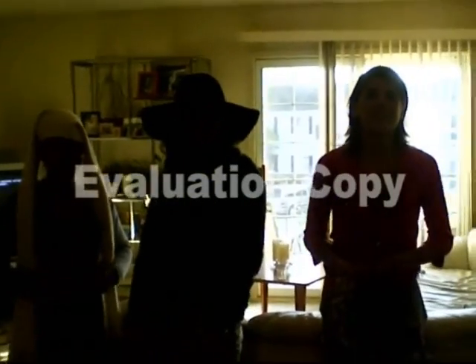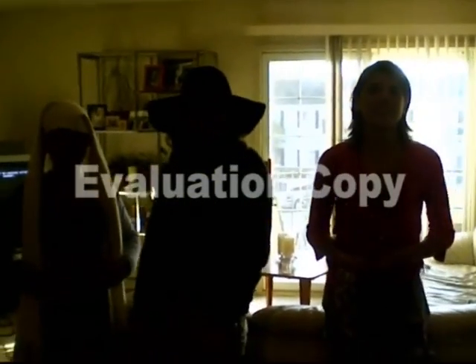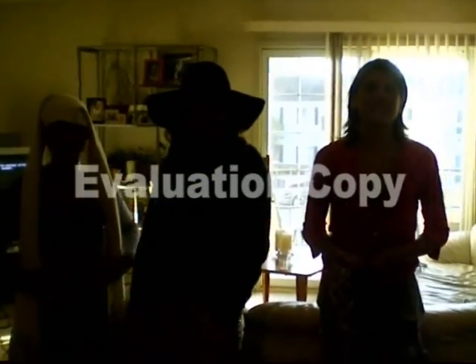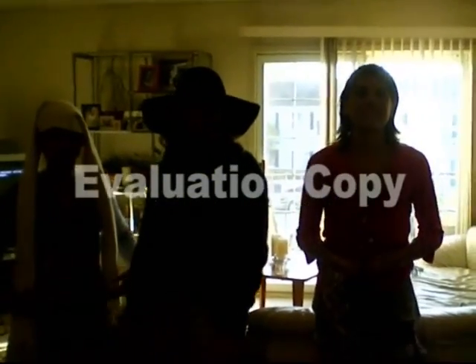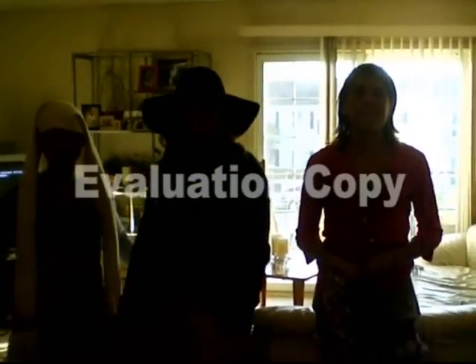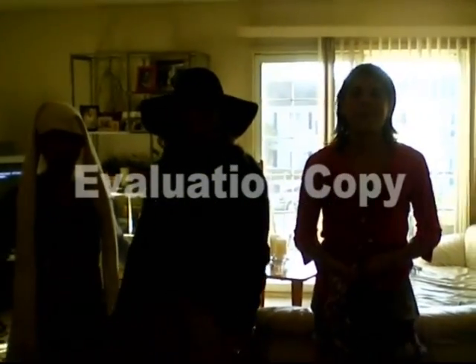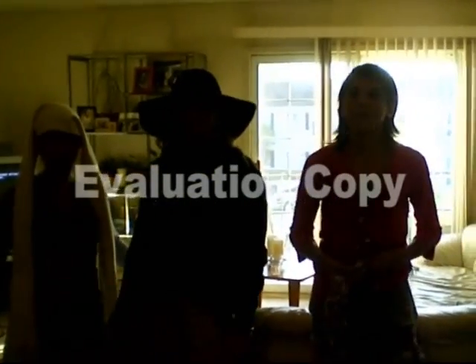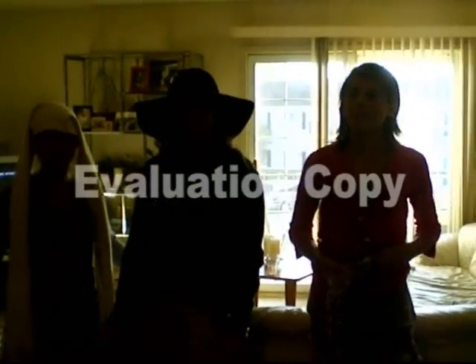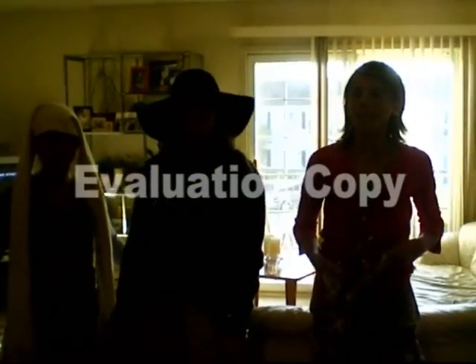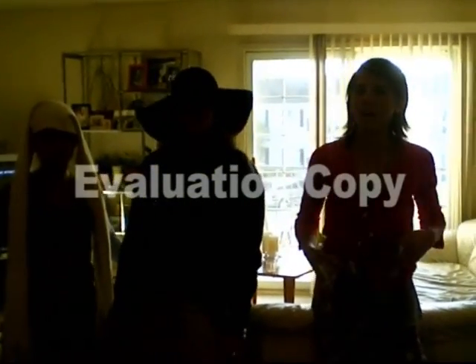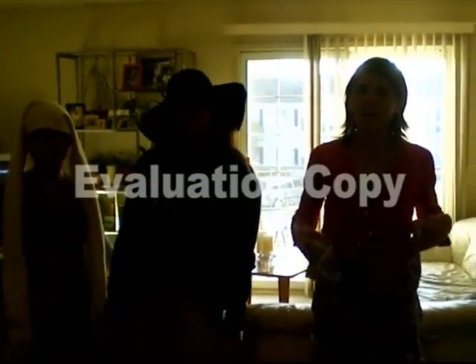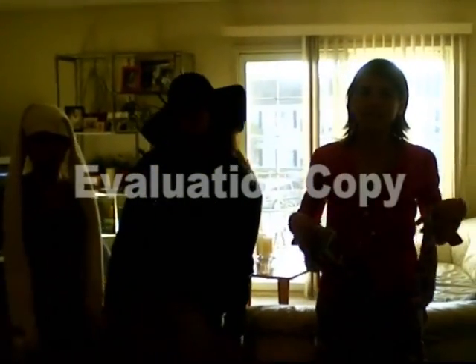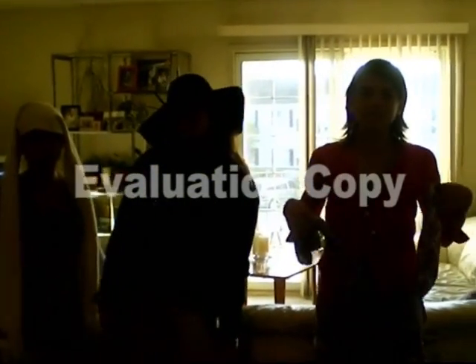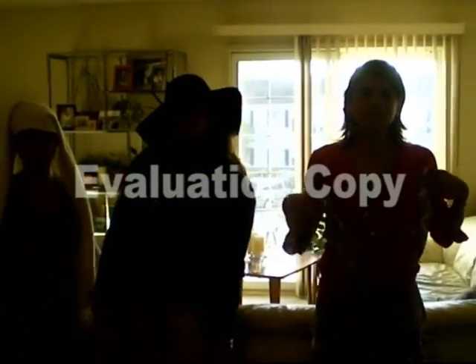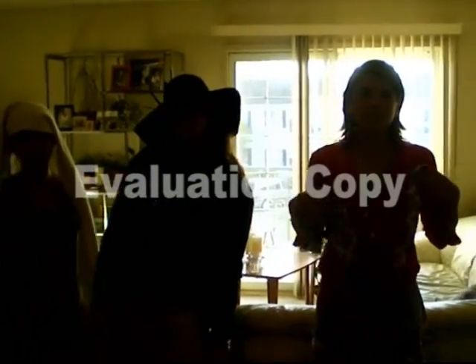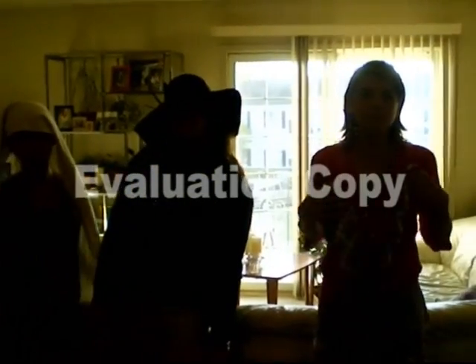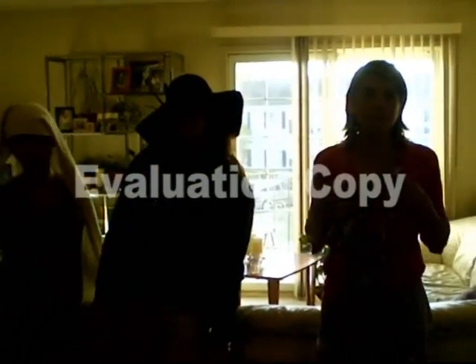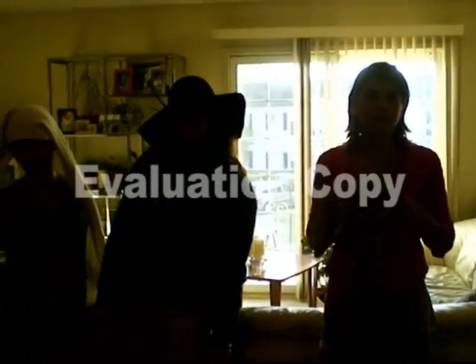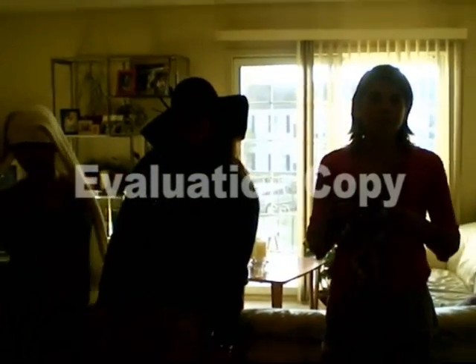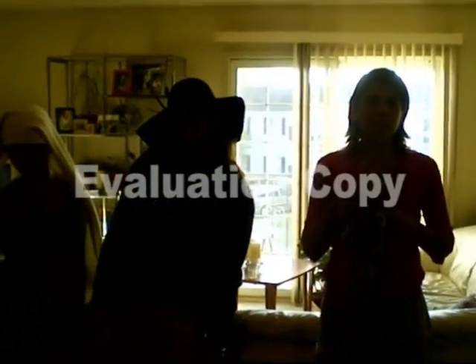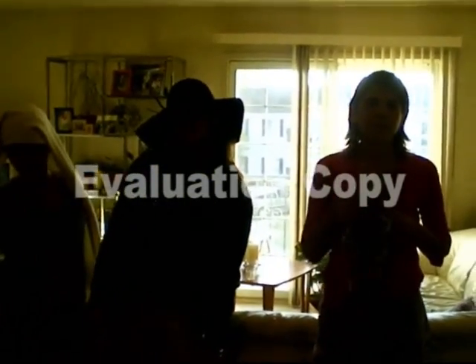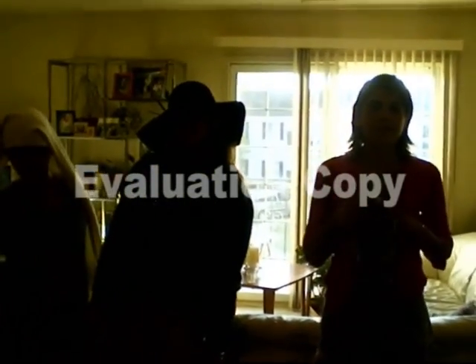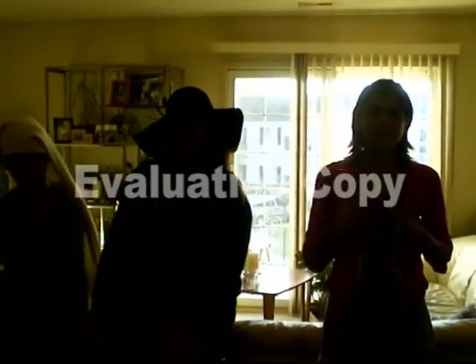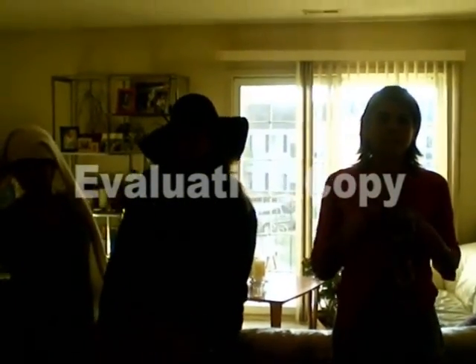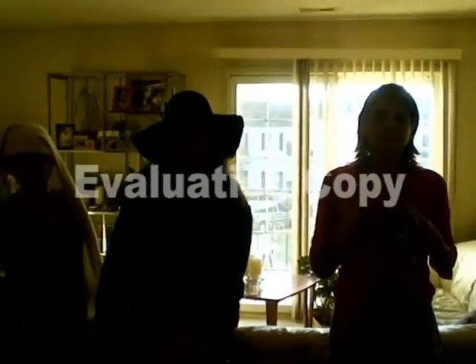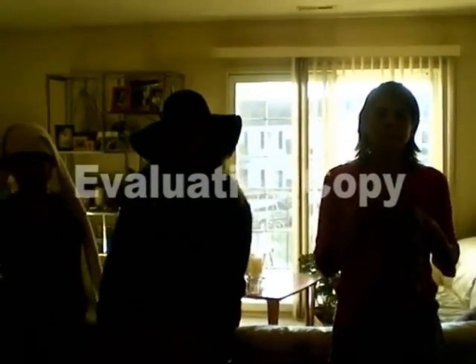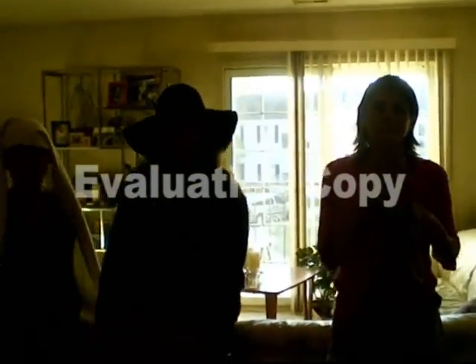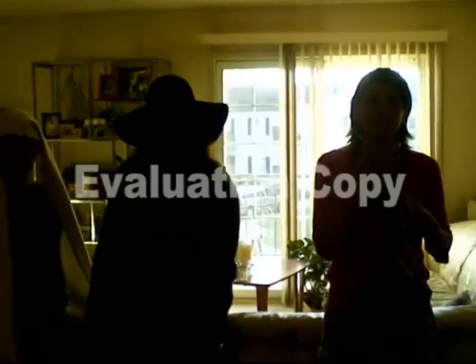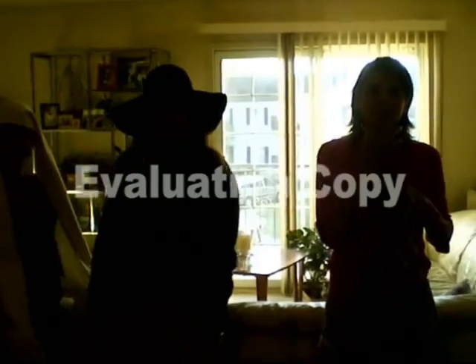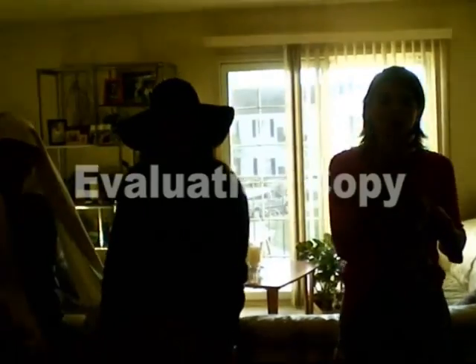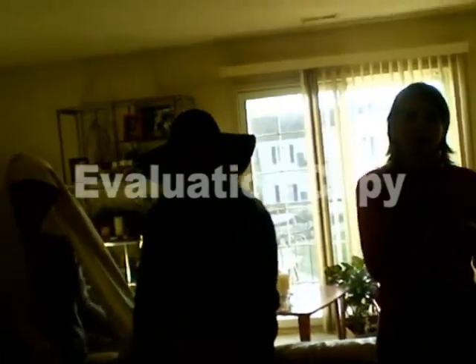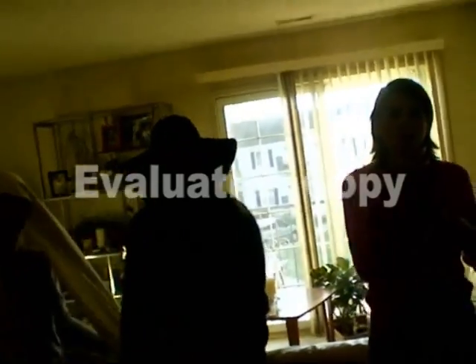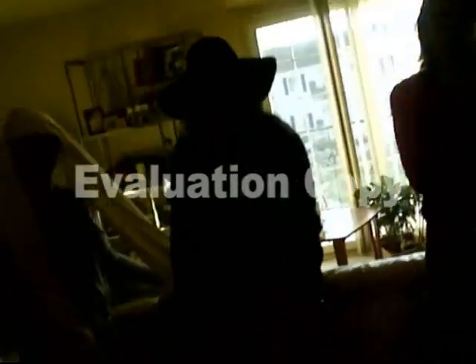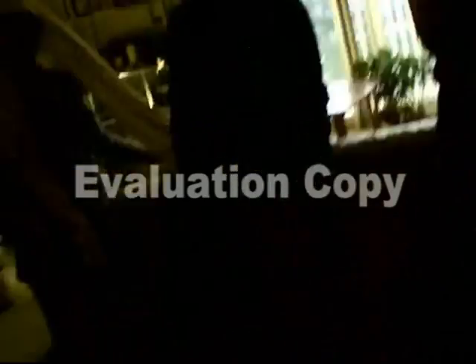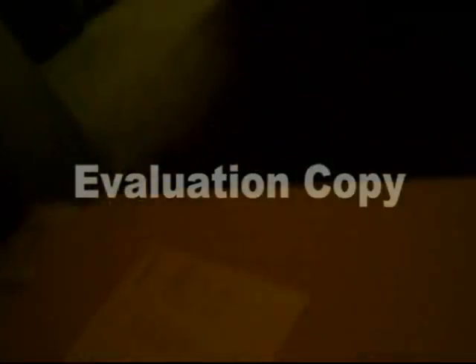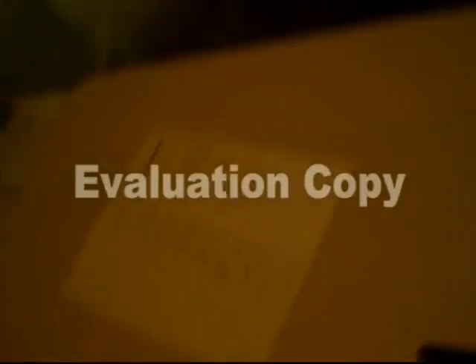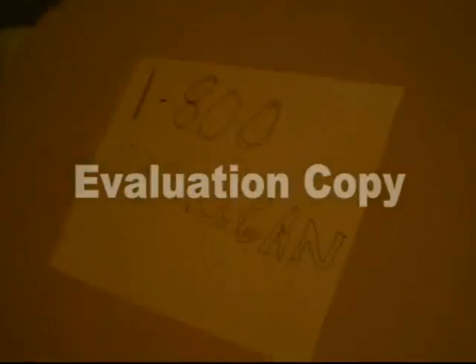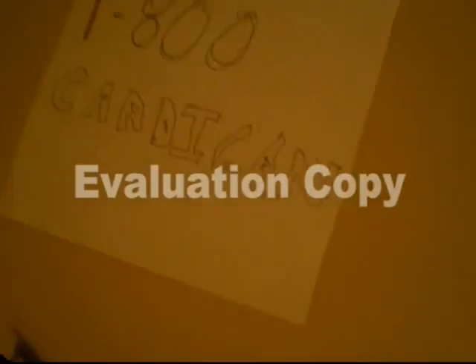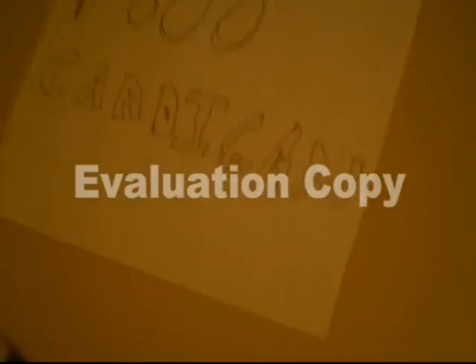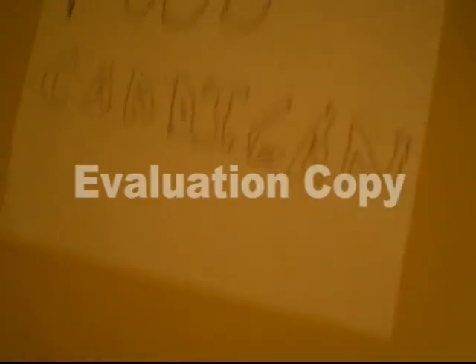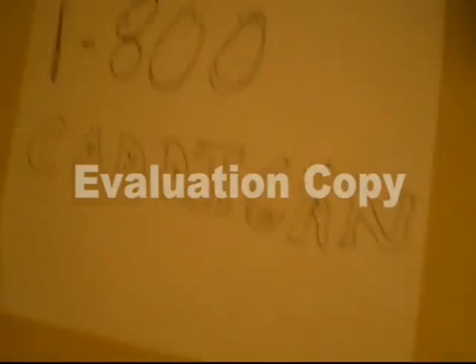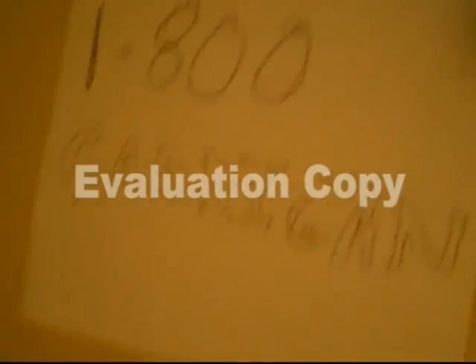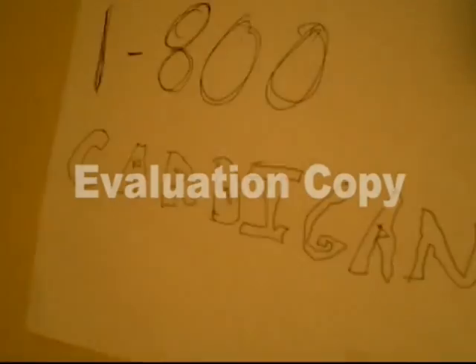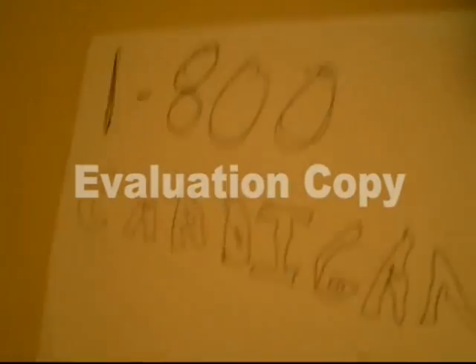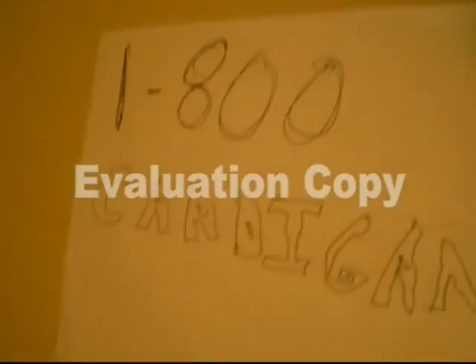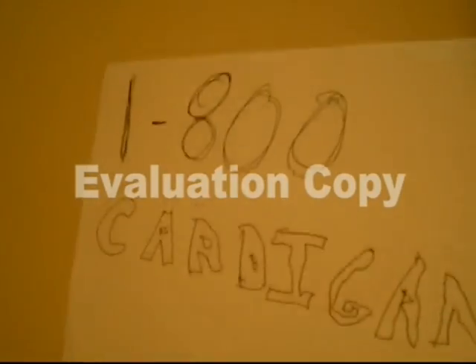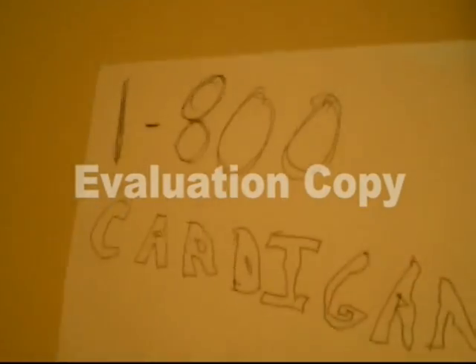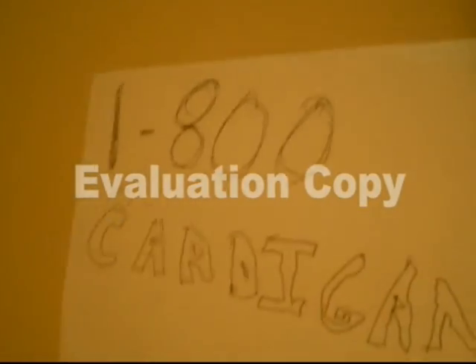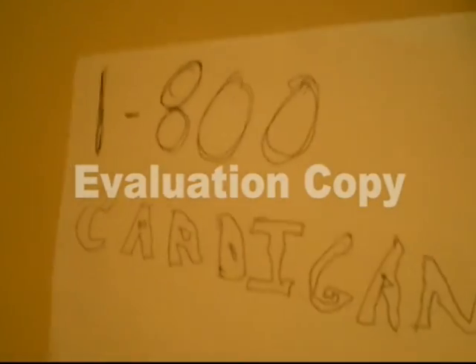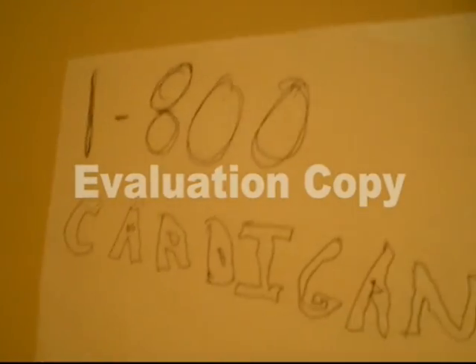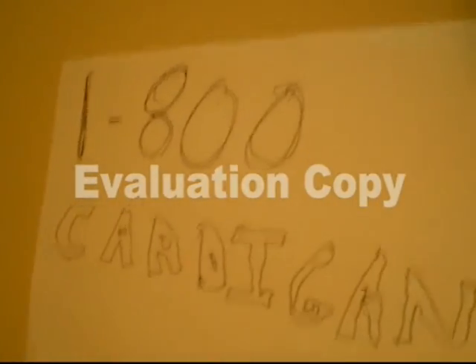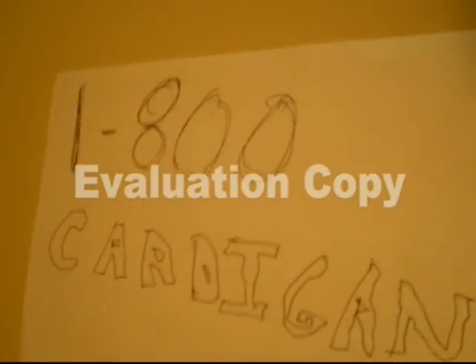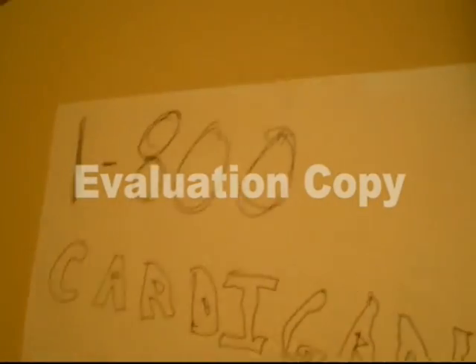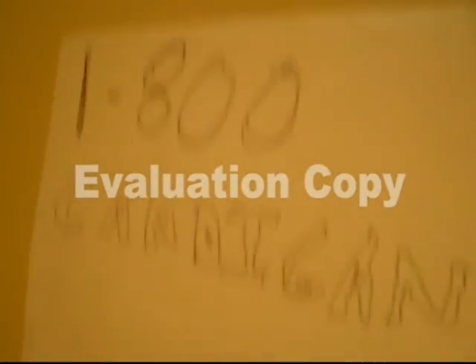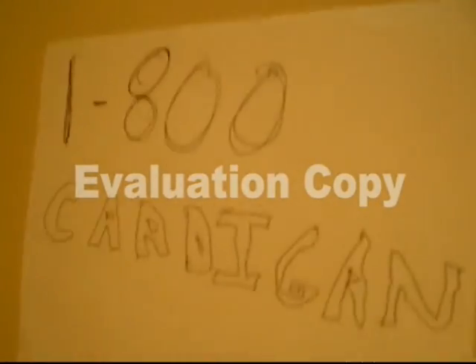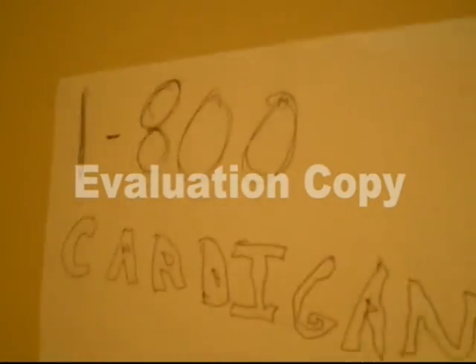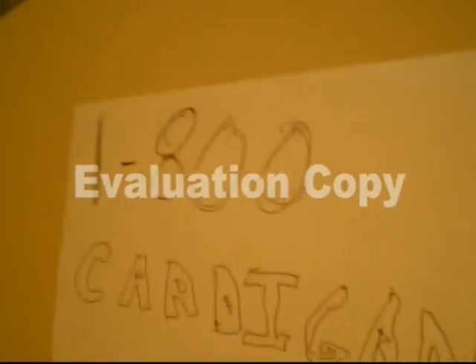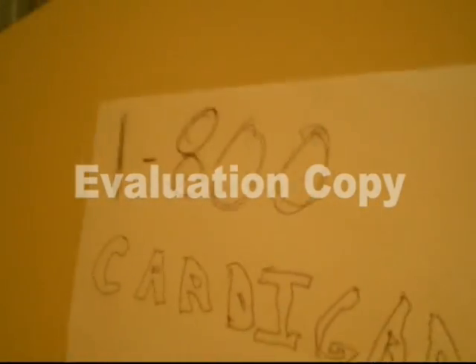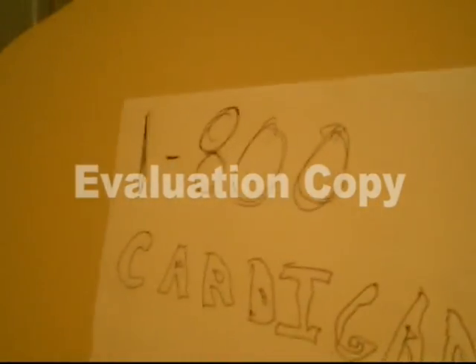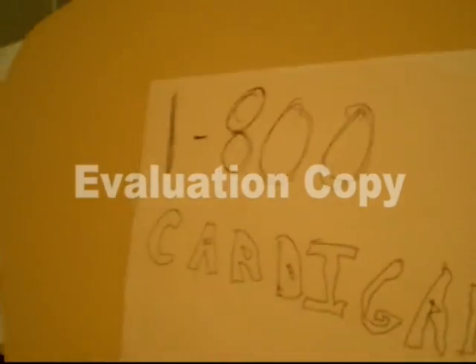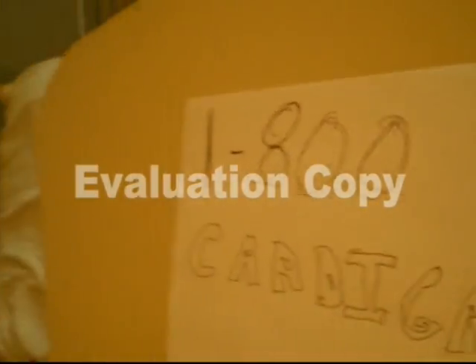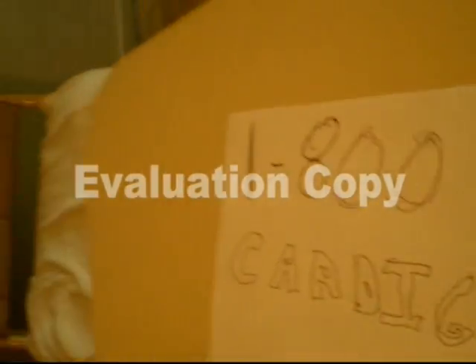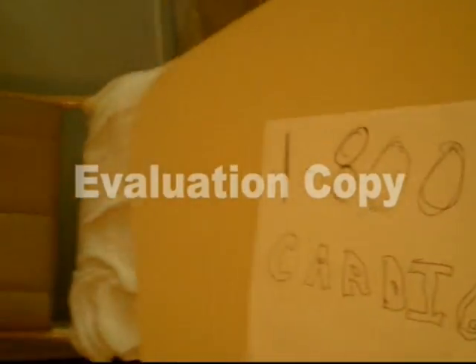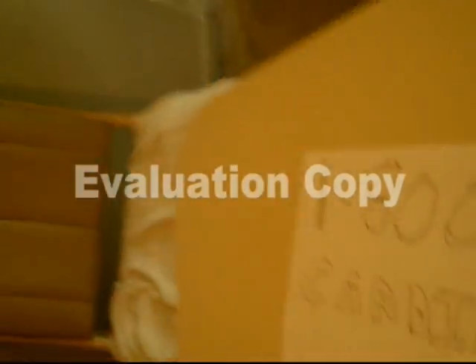All right, that is the ending and wrapping up. Just remember to call 1-800 Cardigan. Thank you, goodbye!